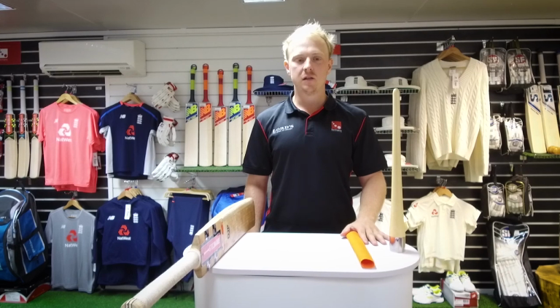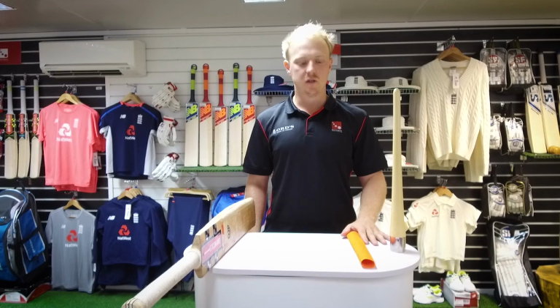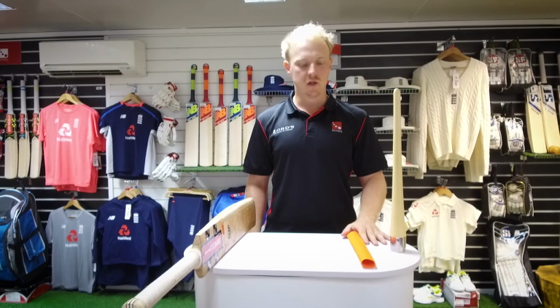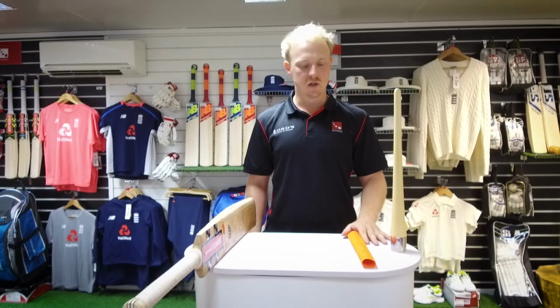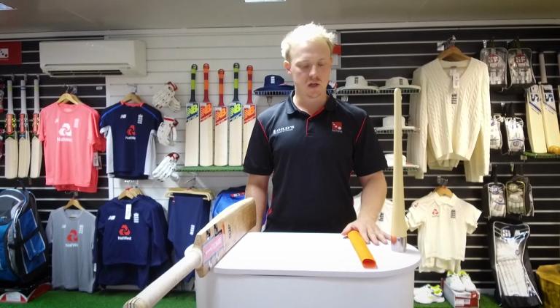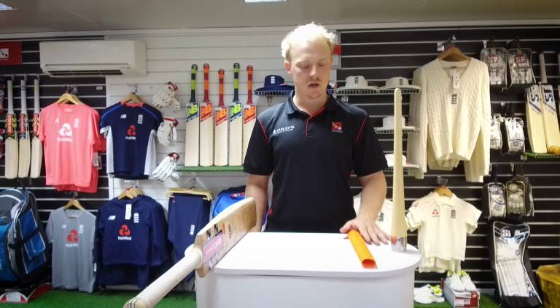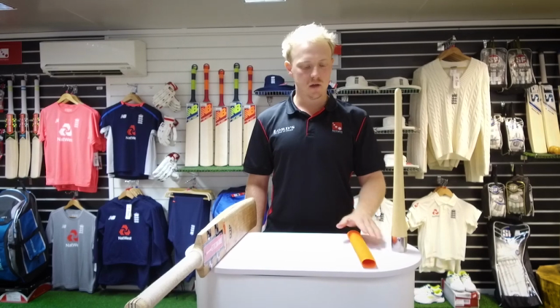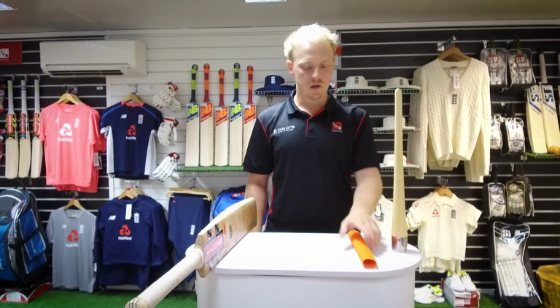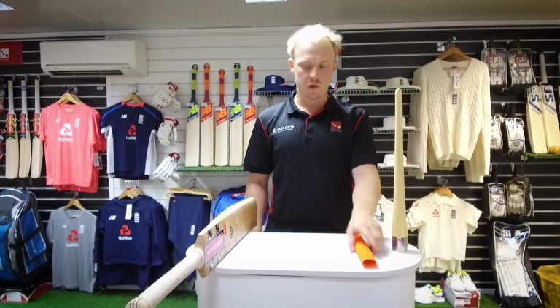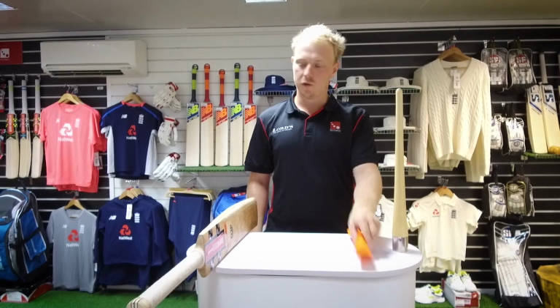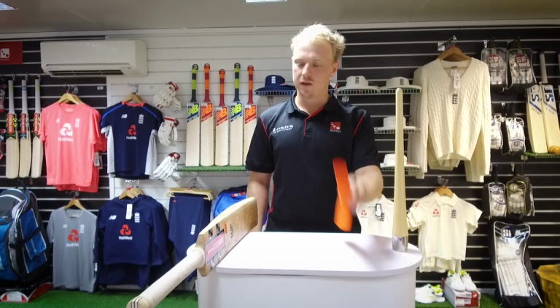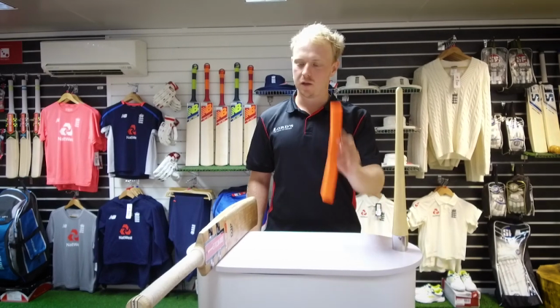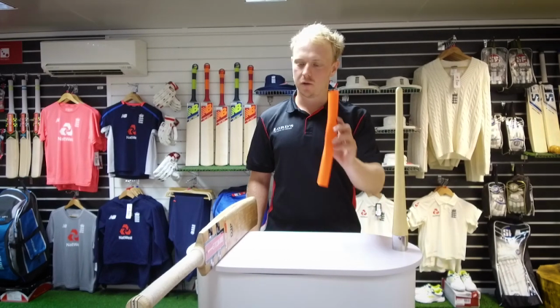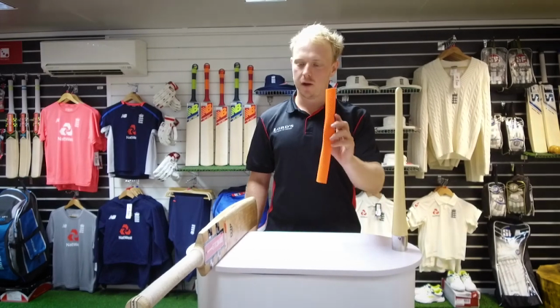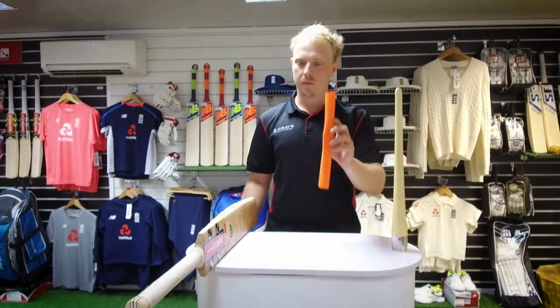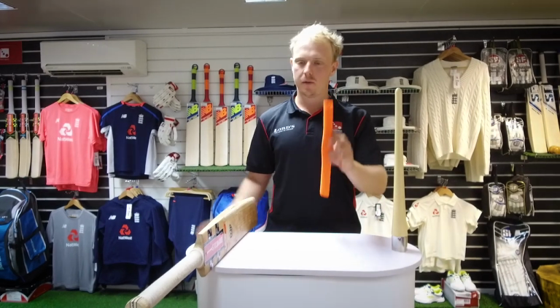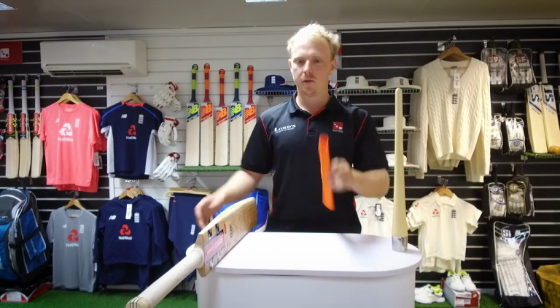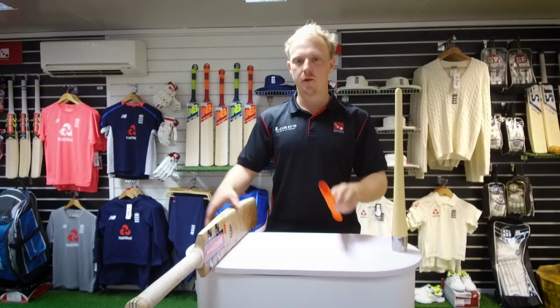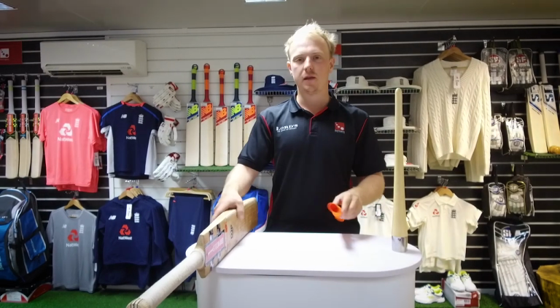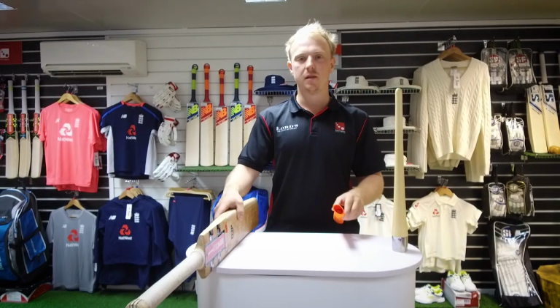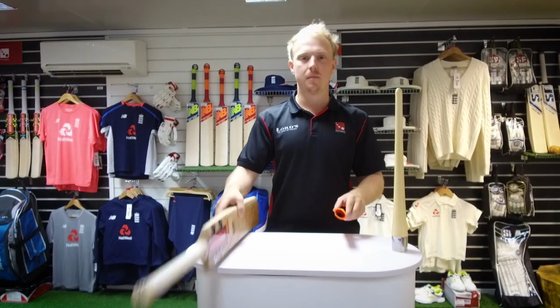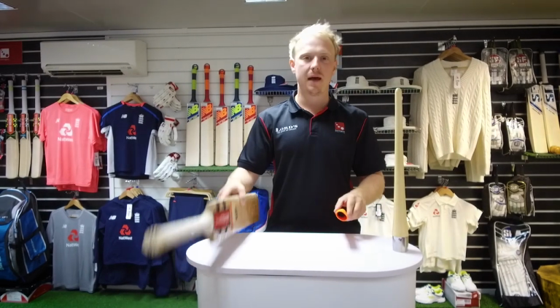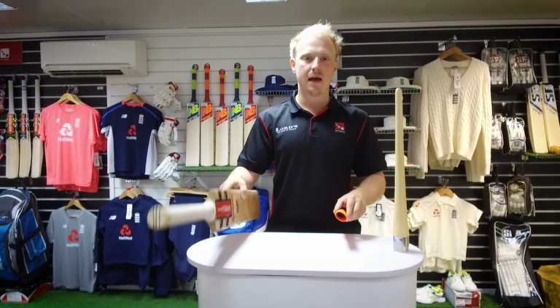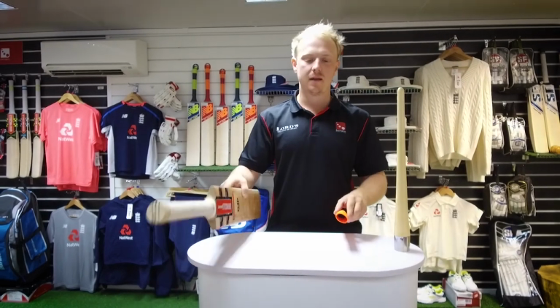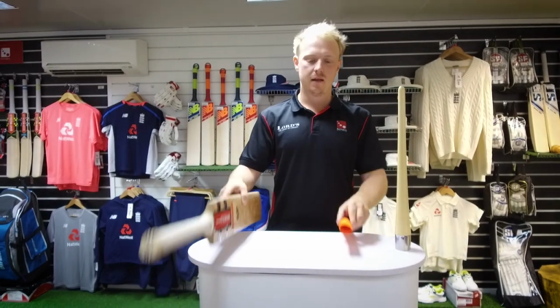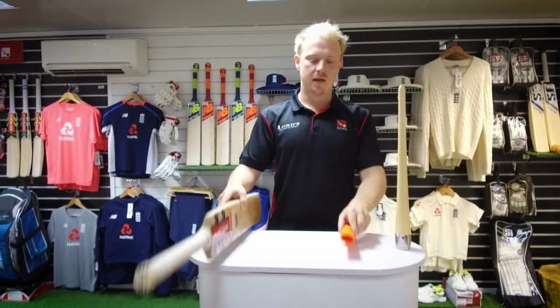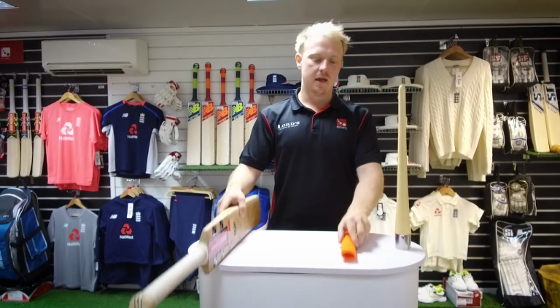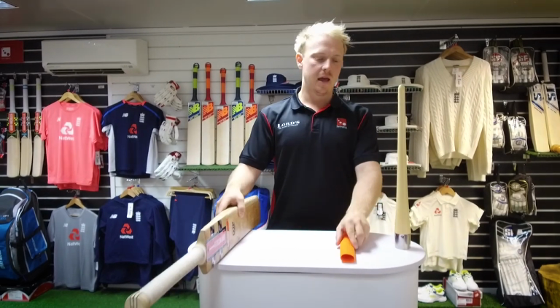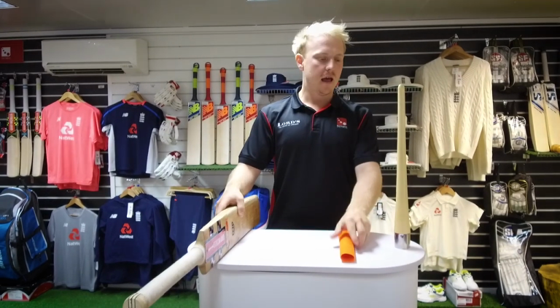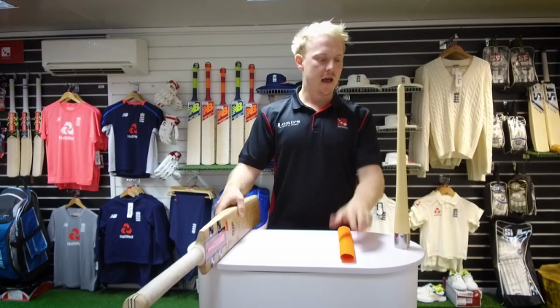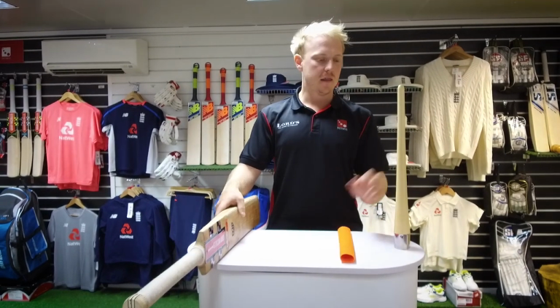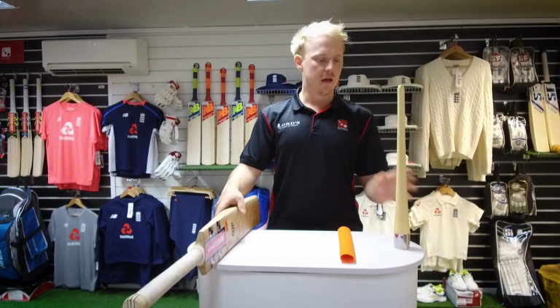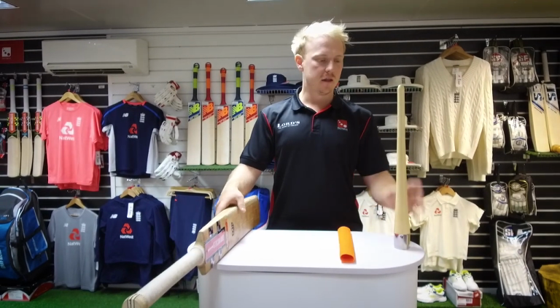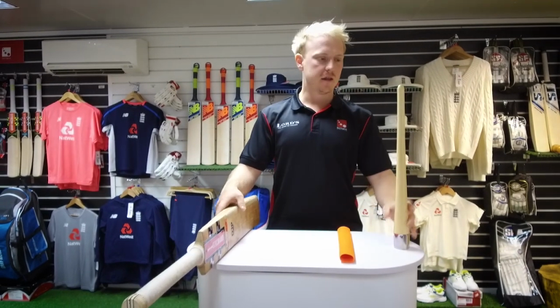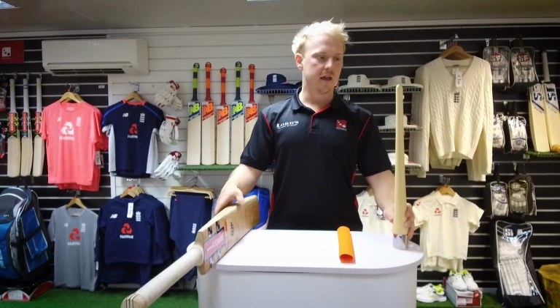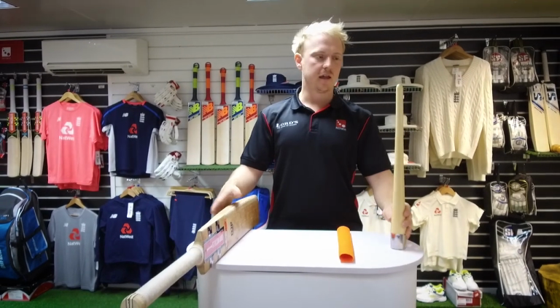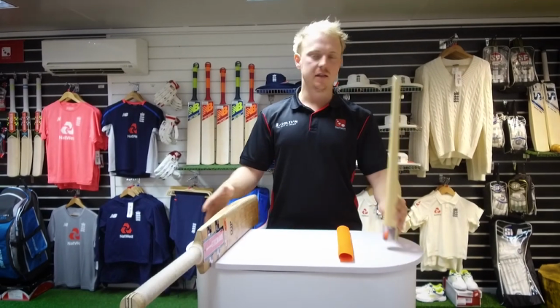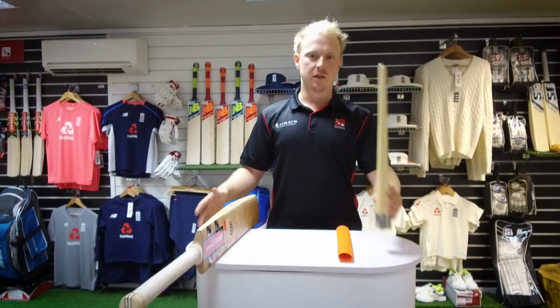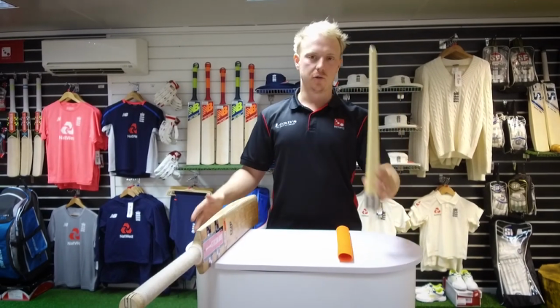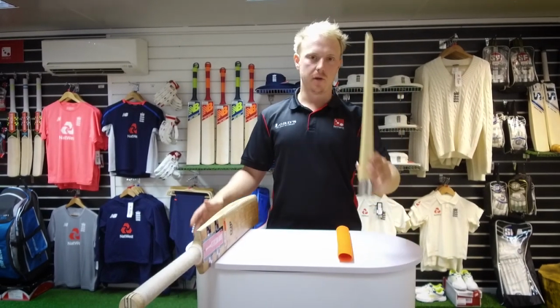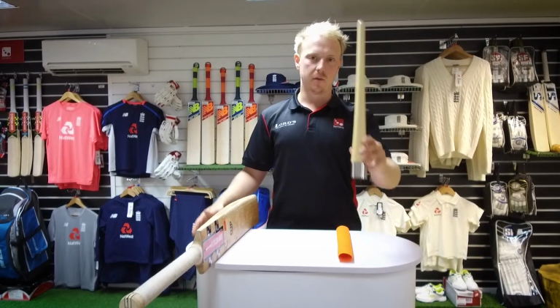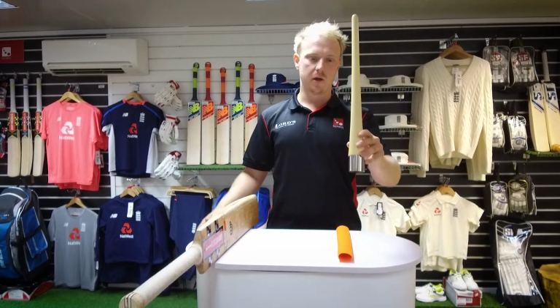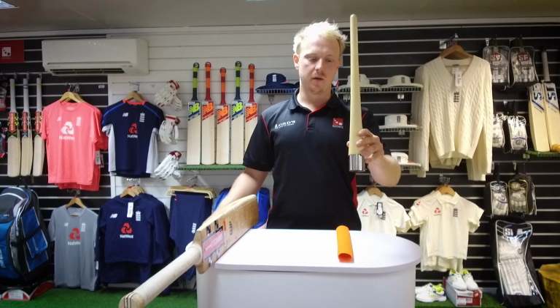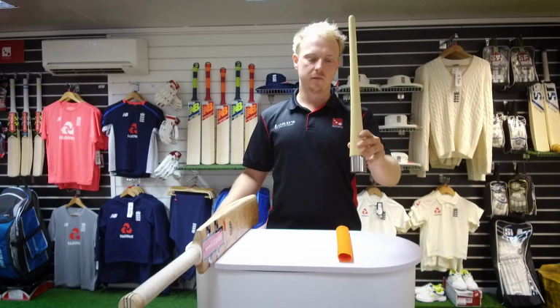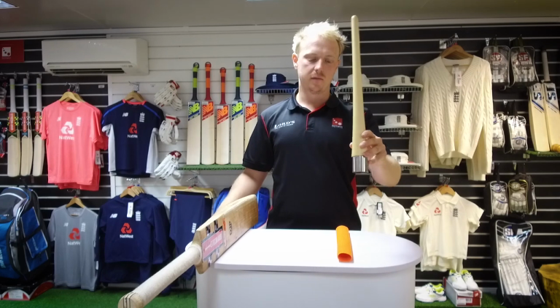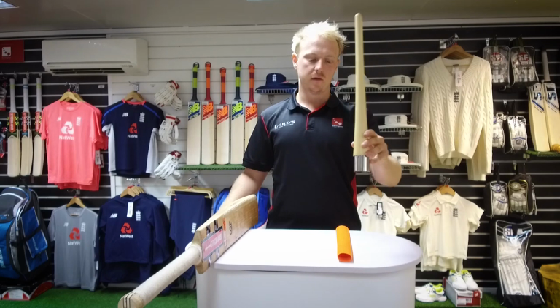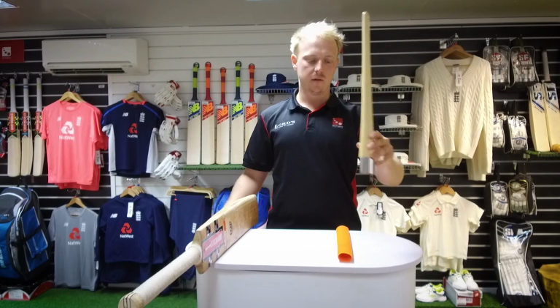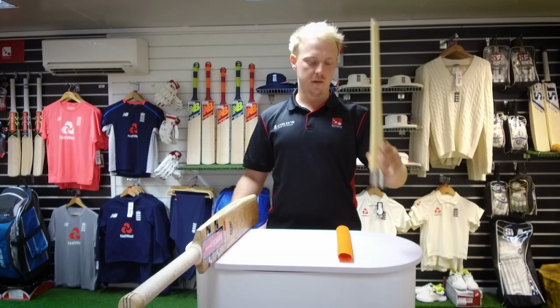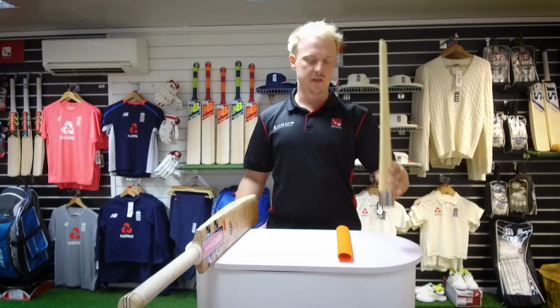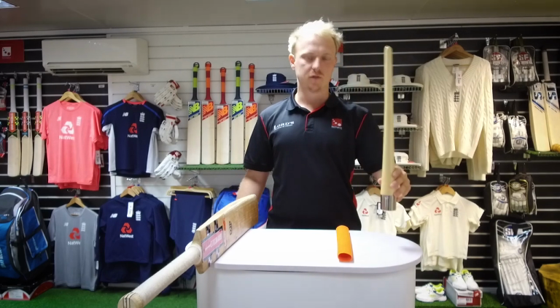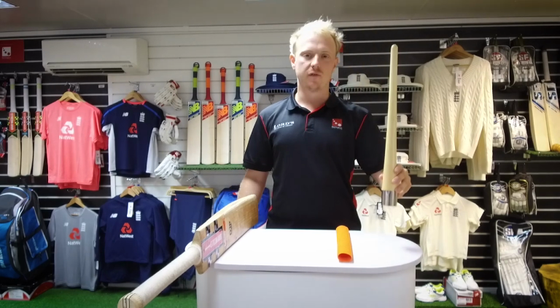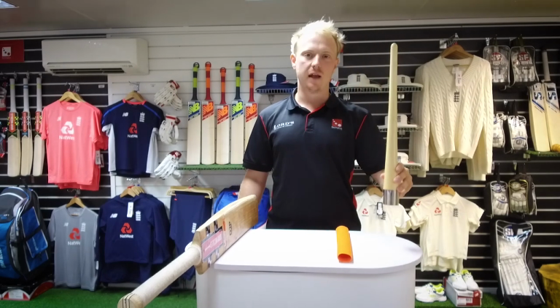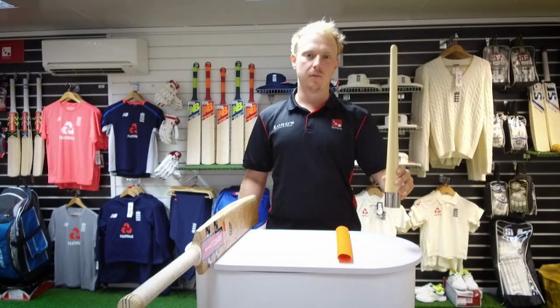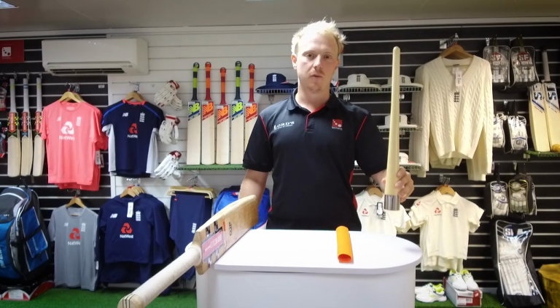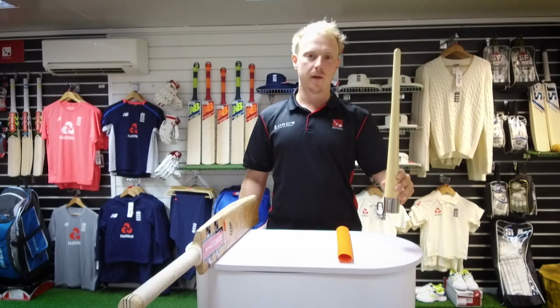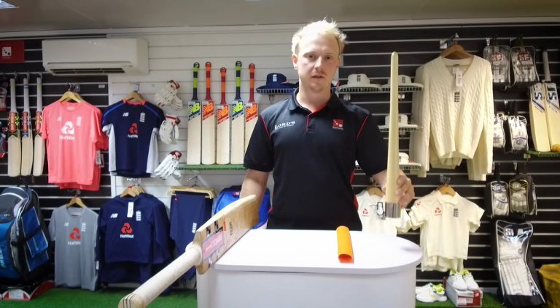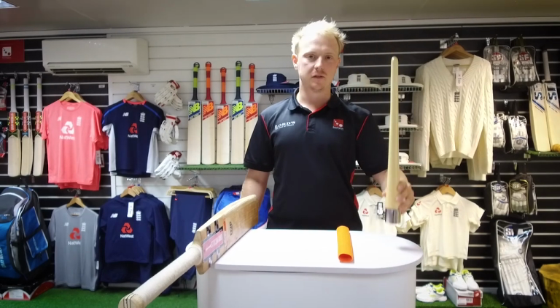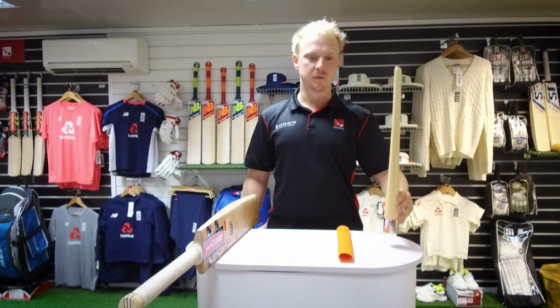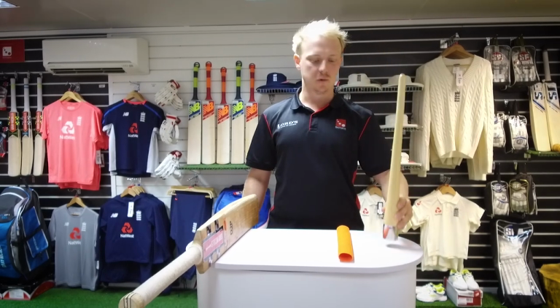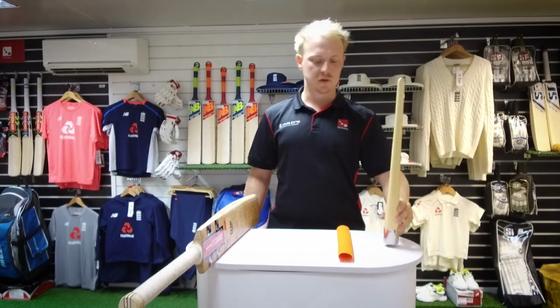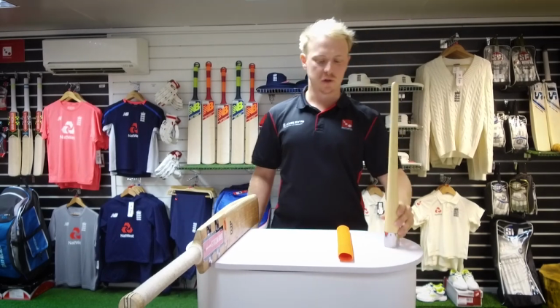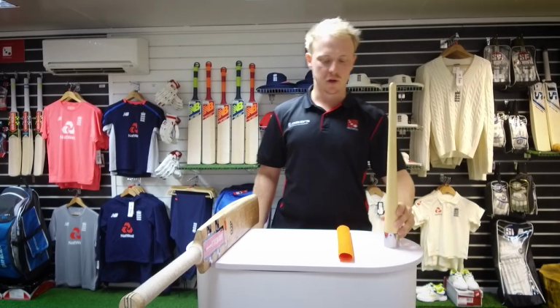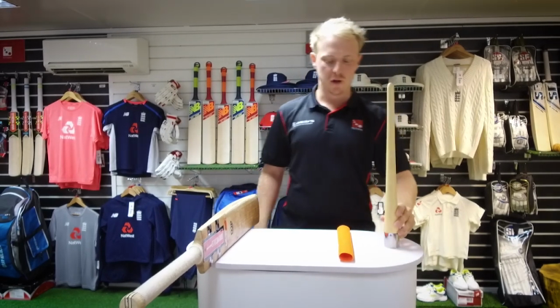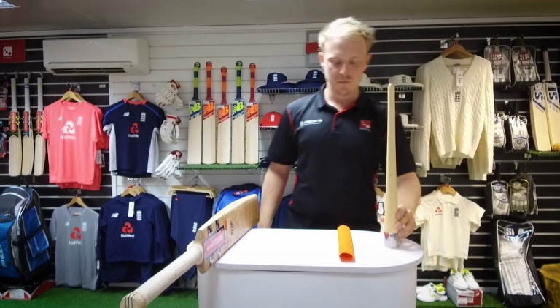To do so, you'll need the grip, you'll need the bat, and the other thing is the grip cone. These are available at BarringtonSports.com.